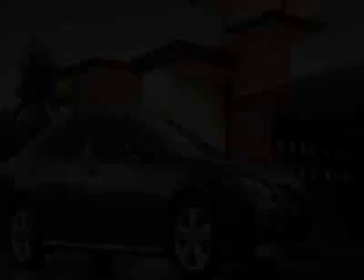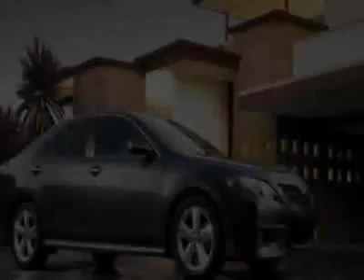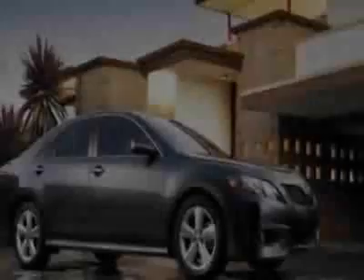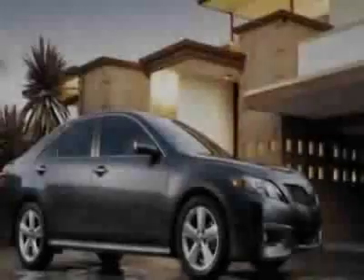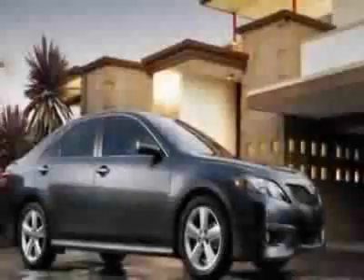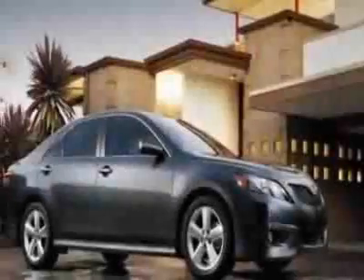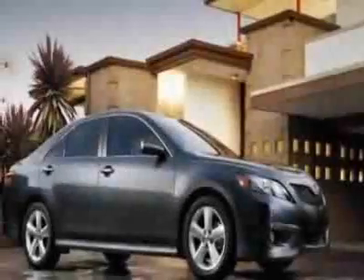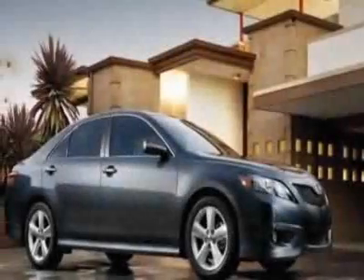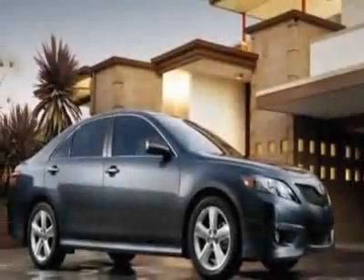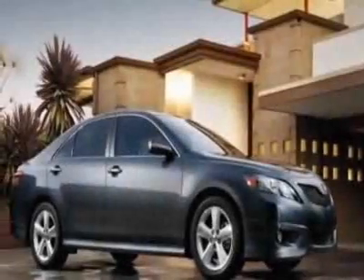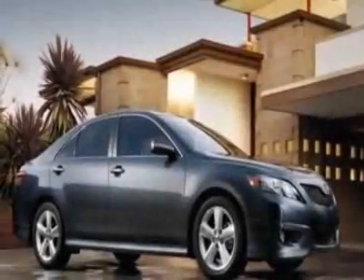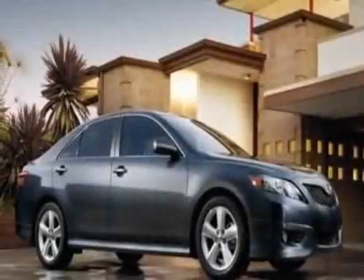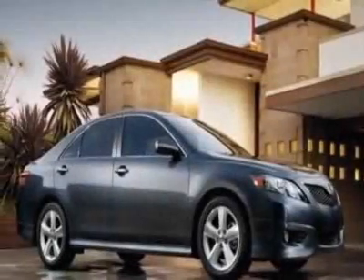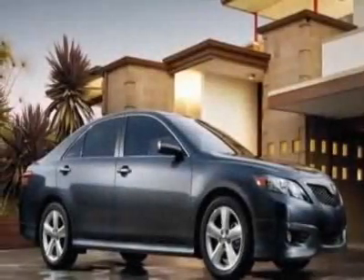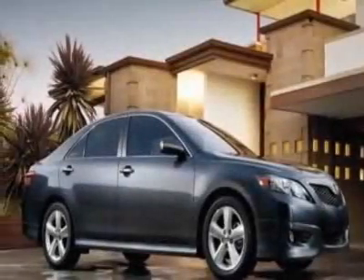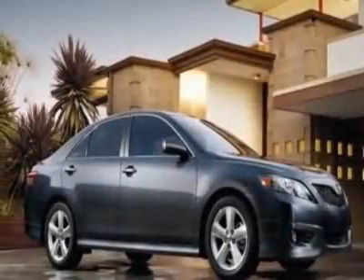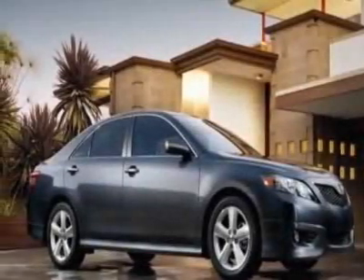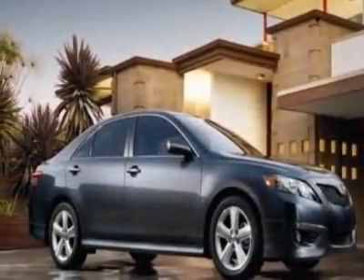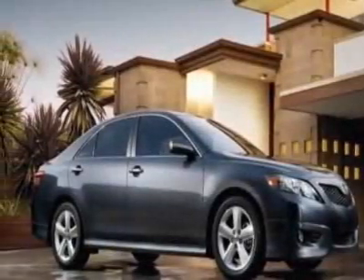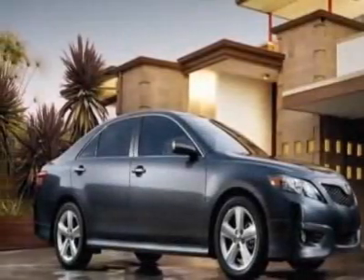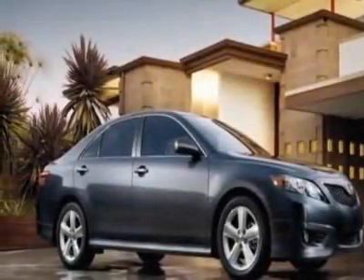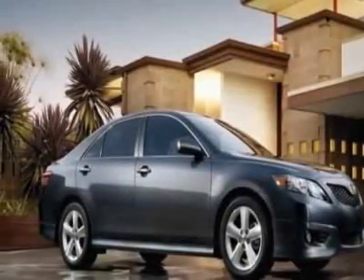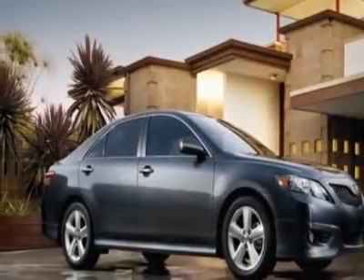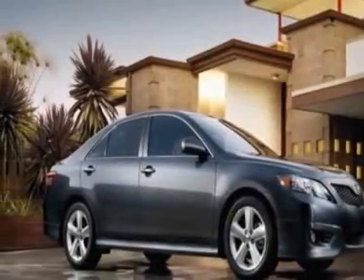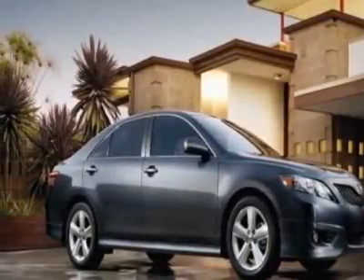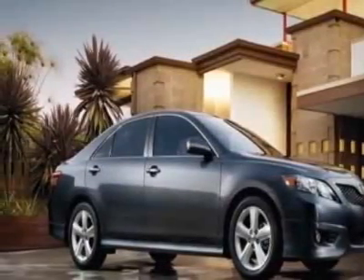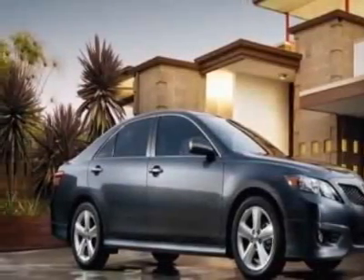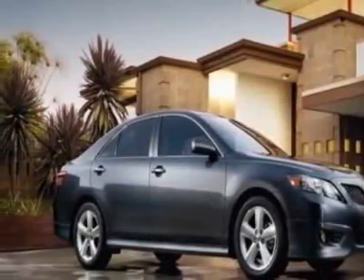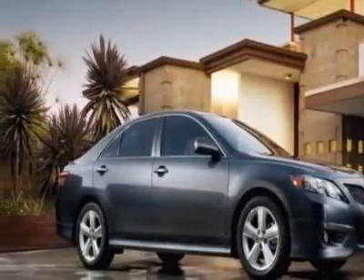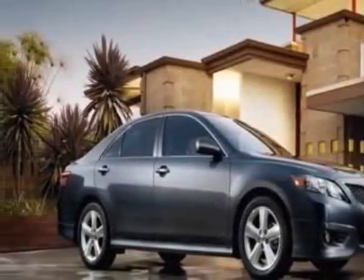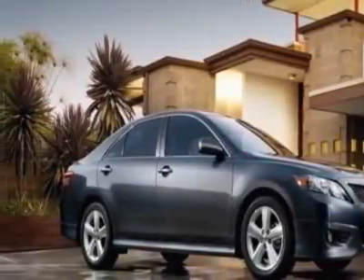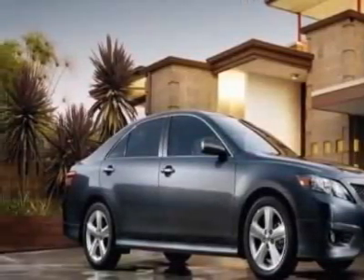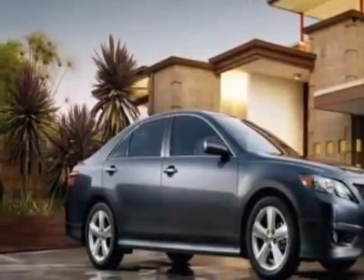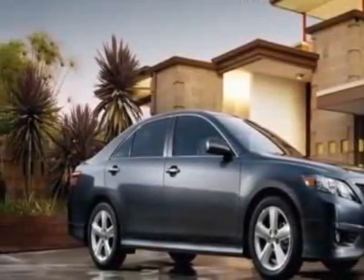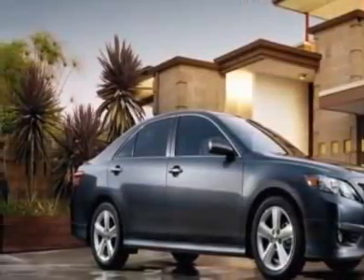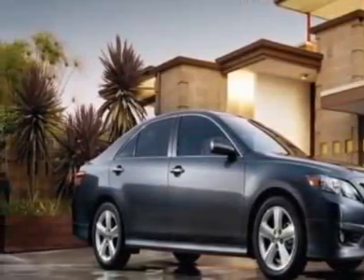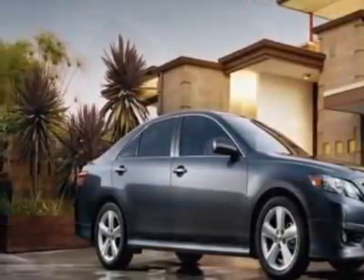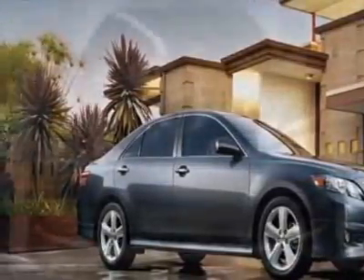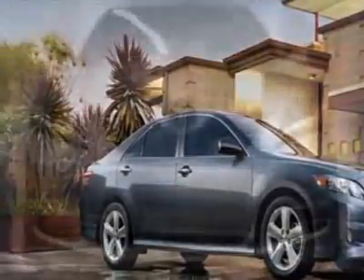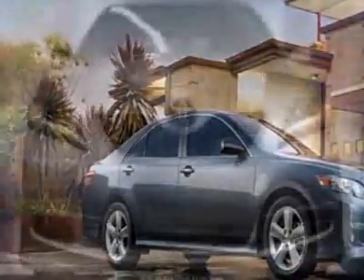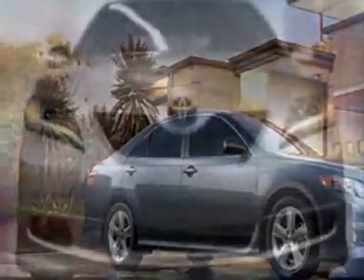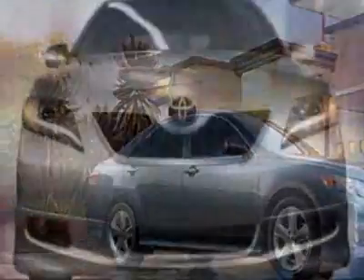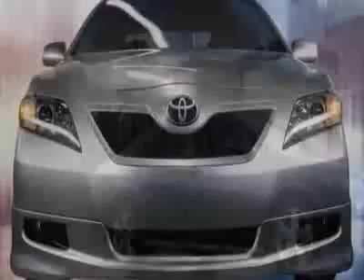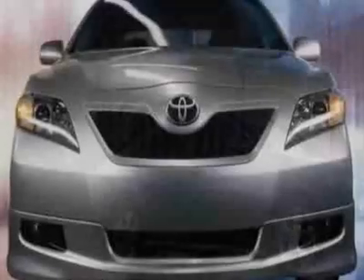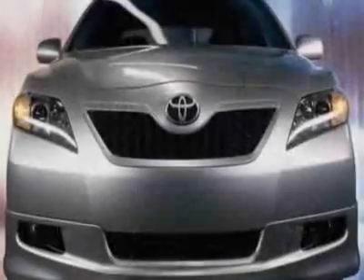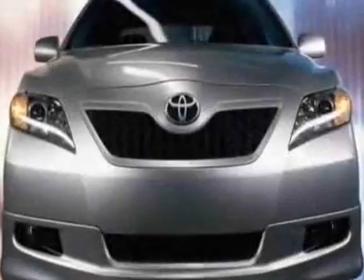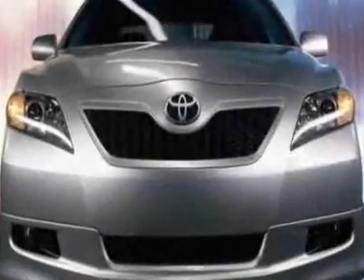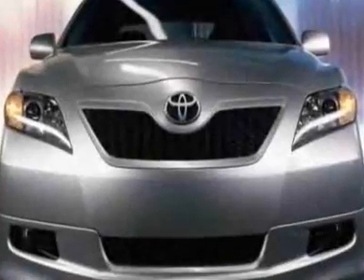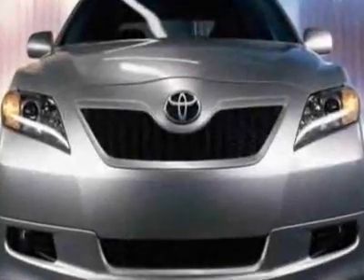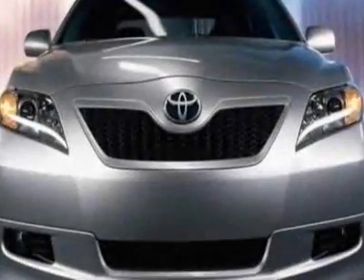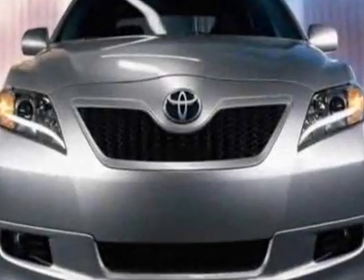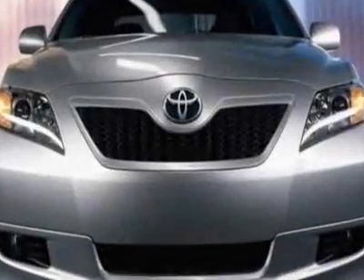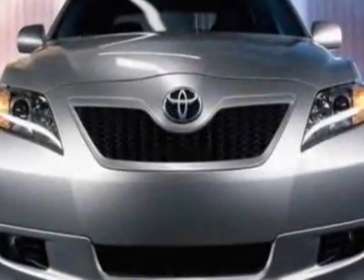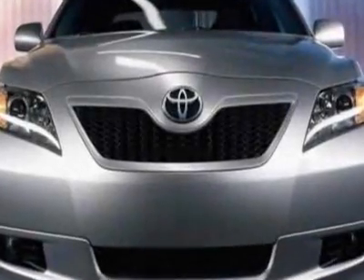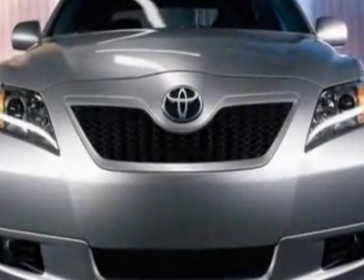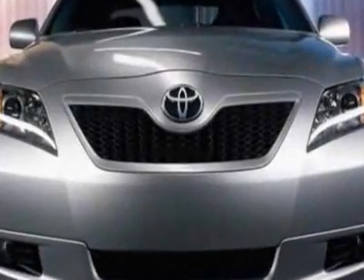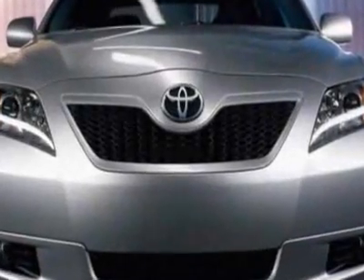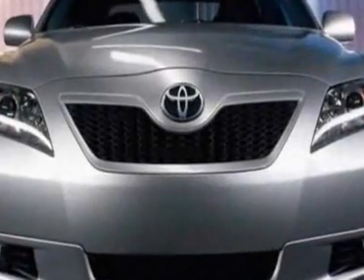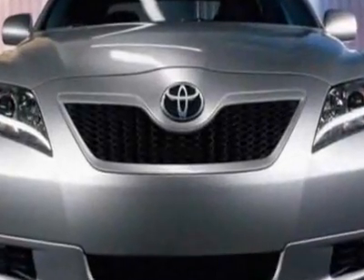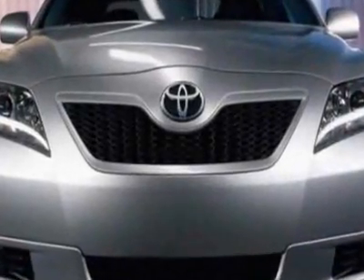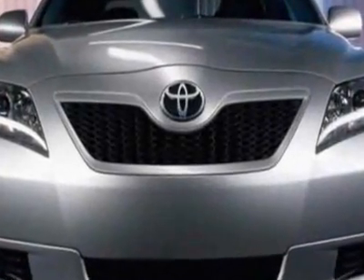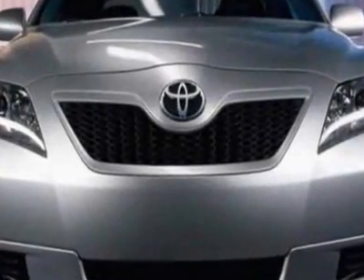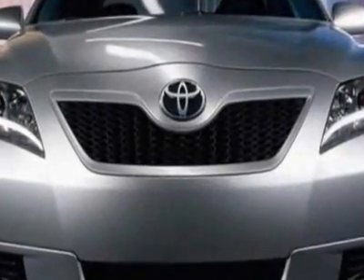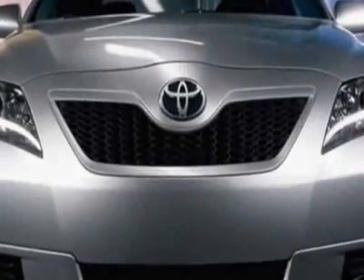Take a look at this new 2010 Toyota Camry. For your protection, this vehicle has a full factory warranty.